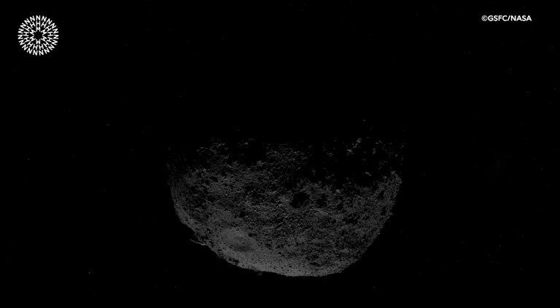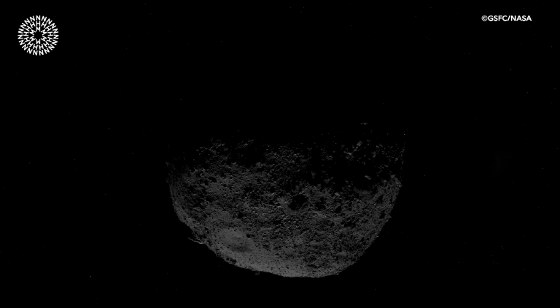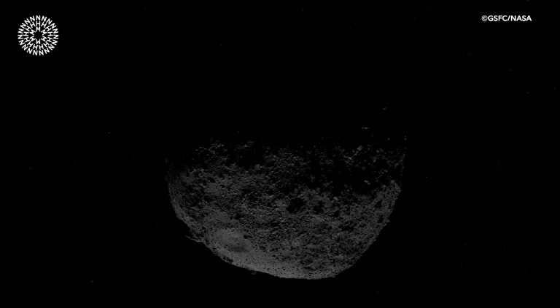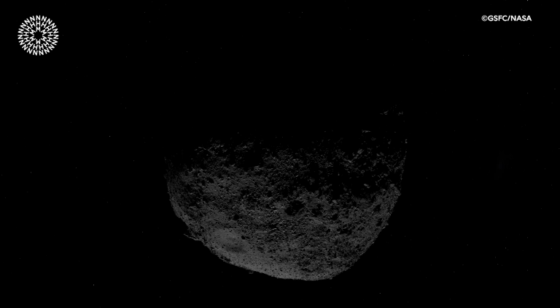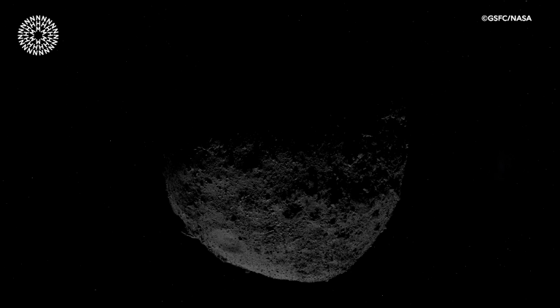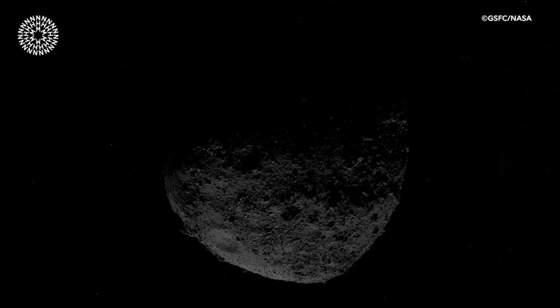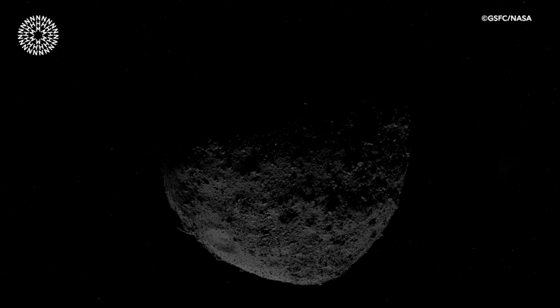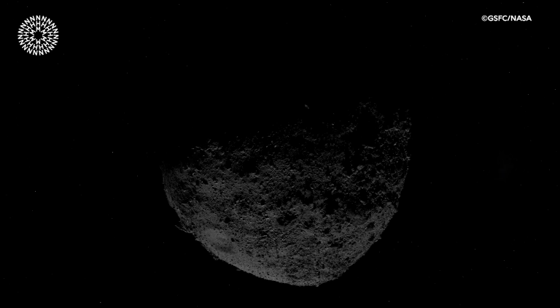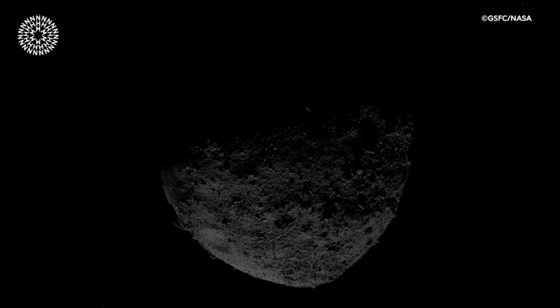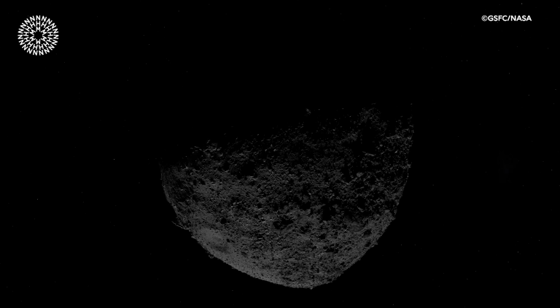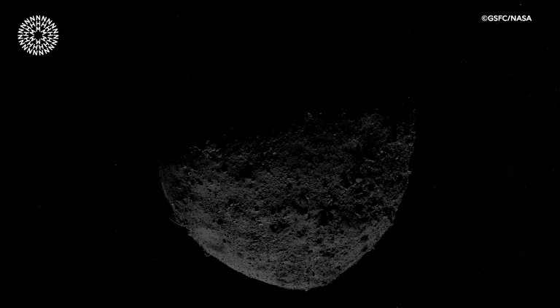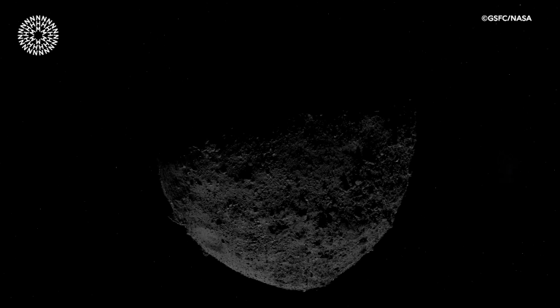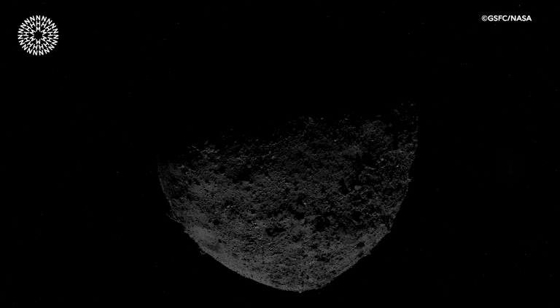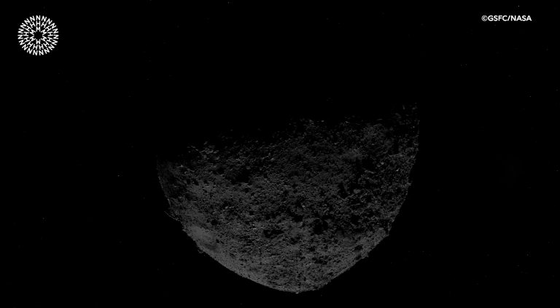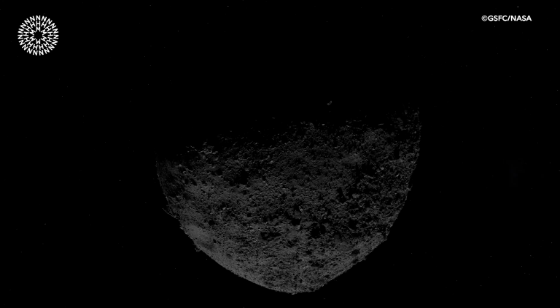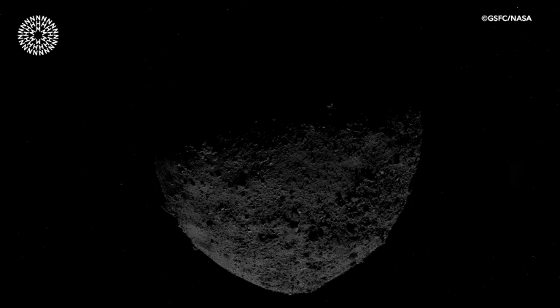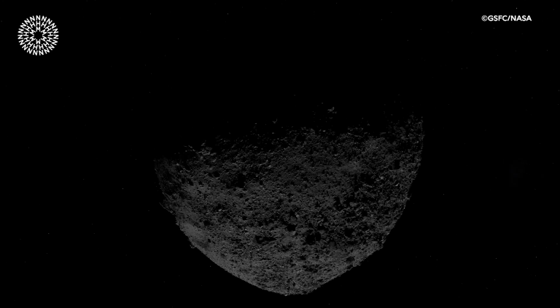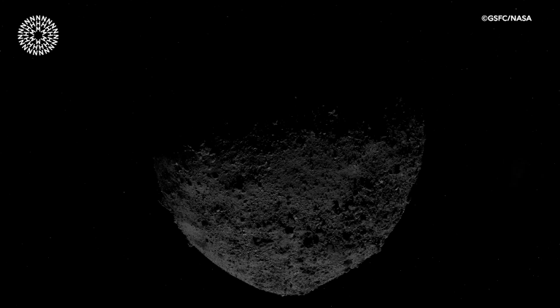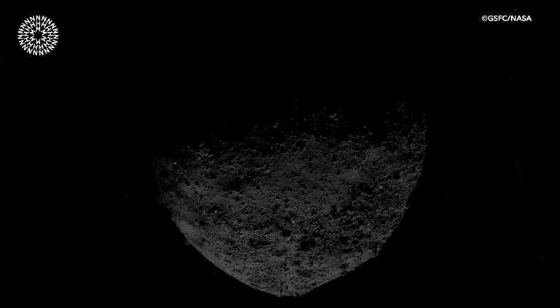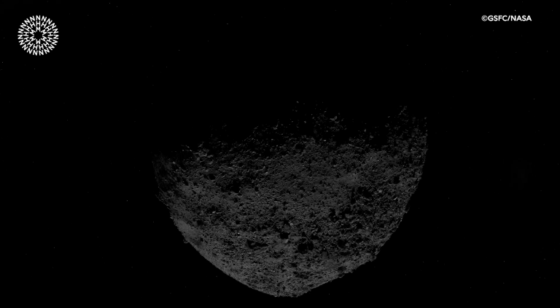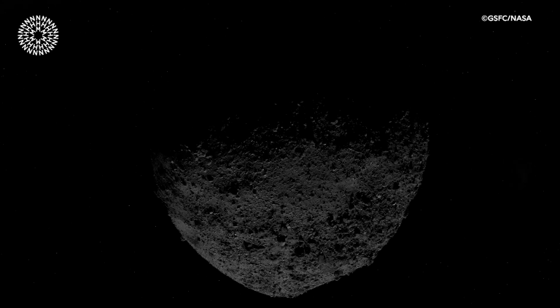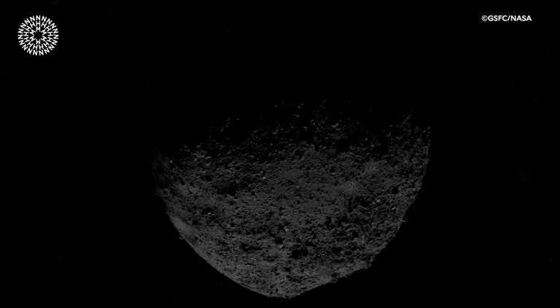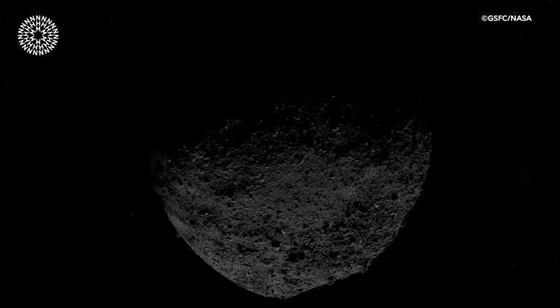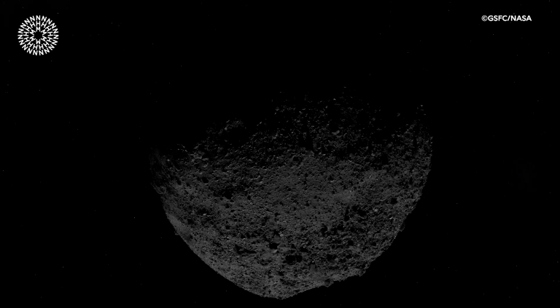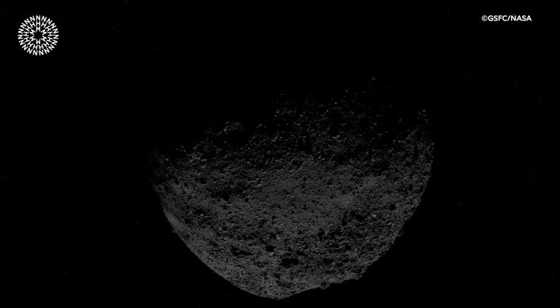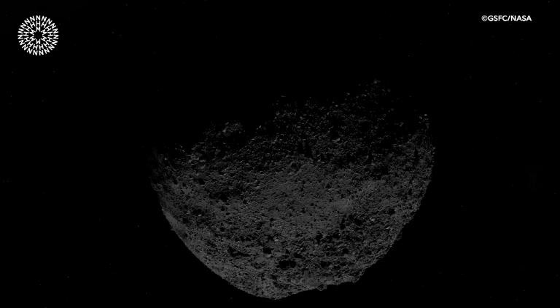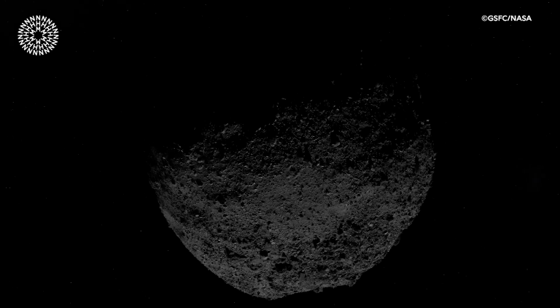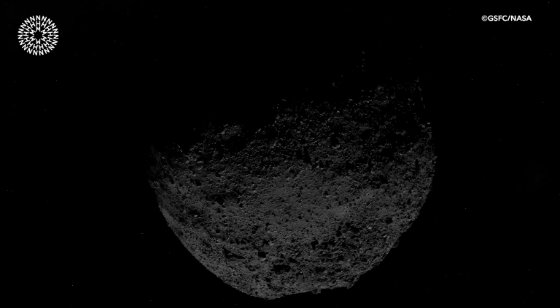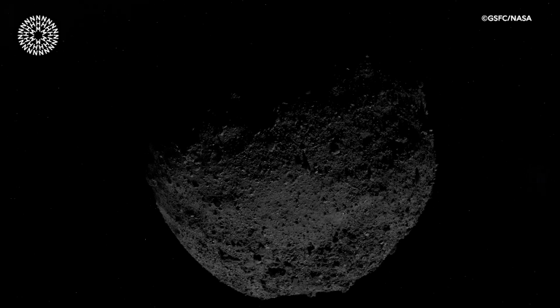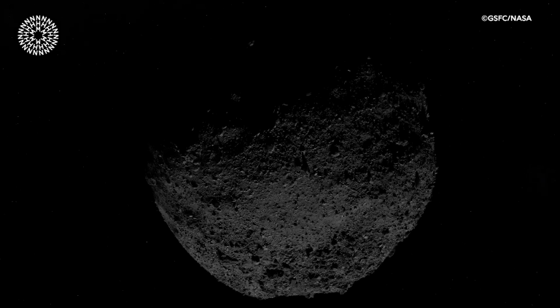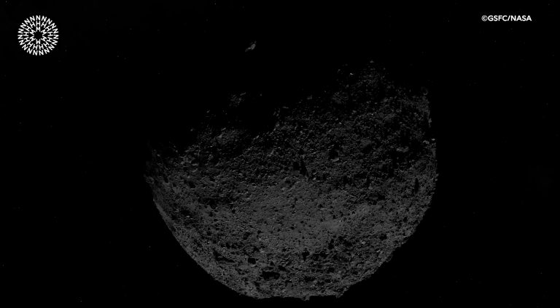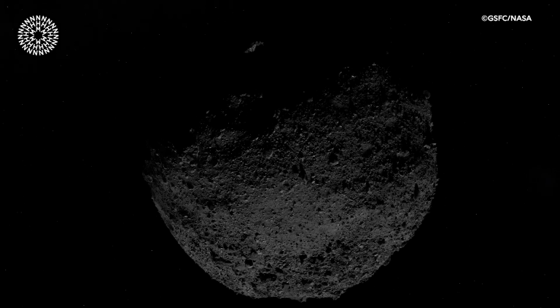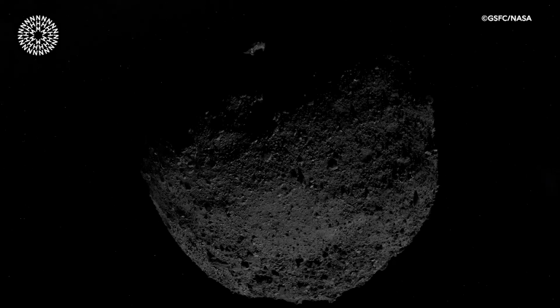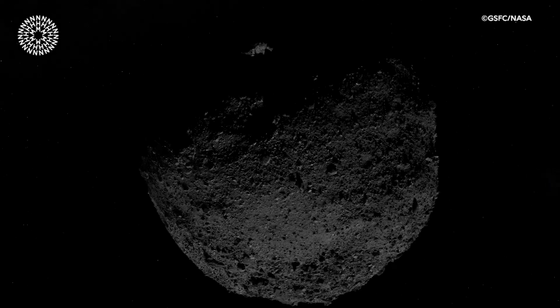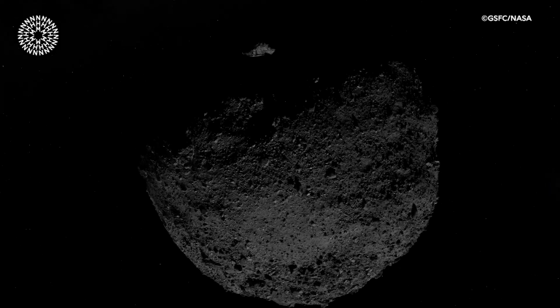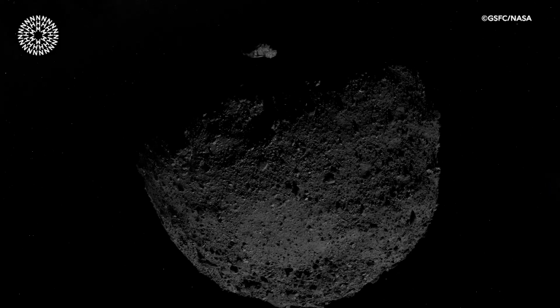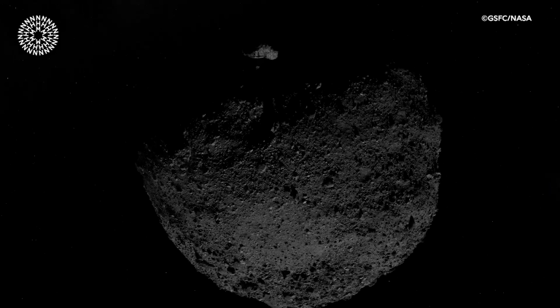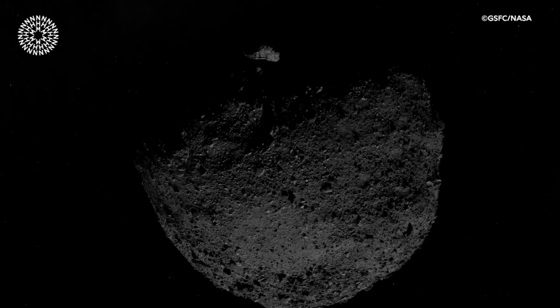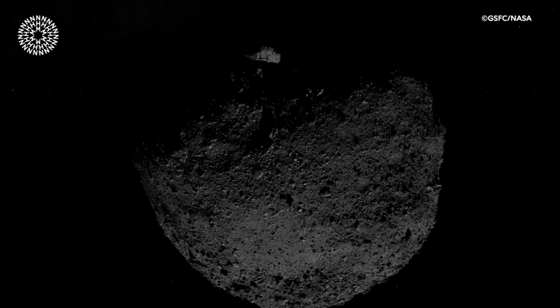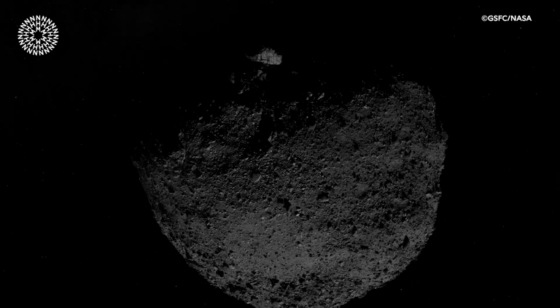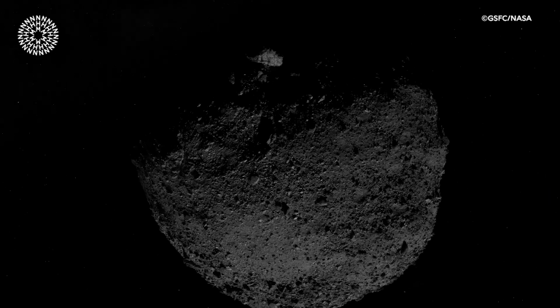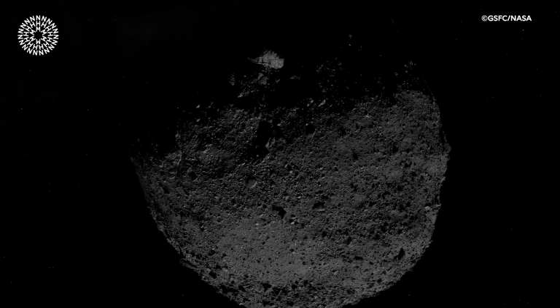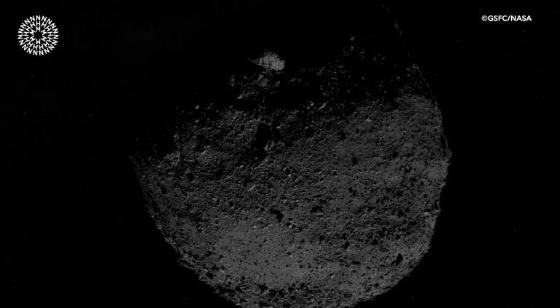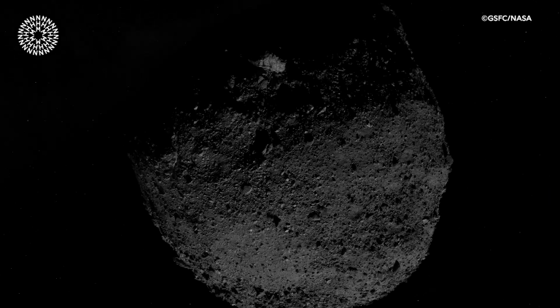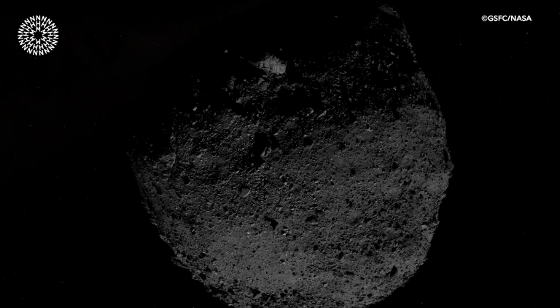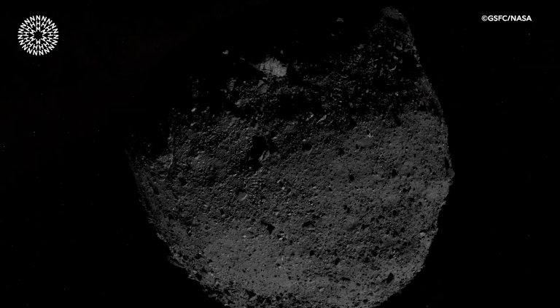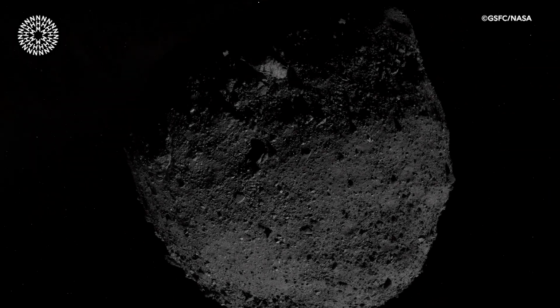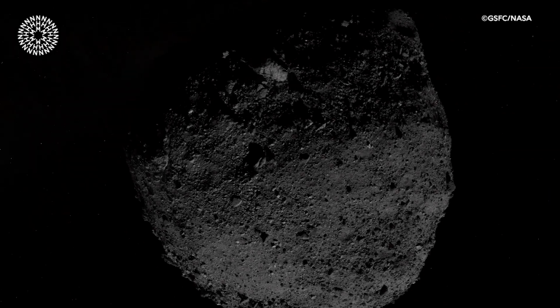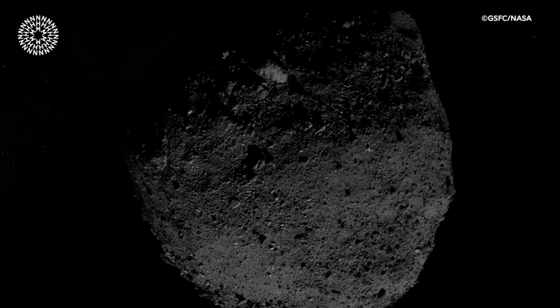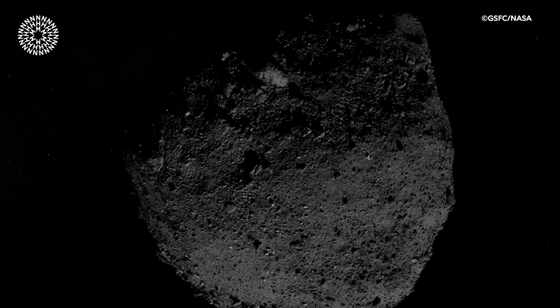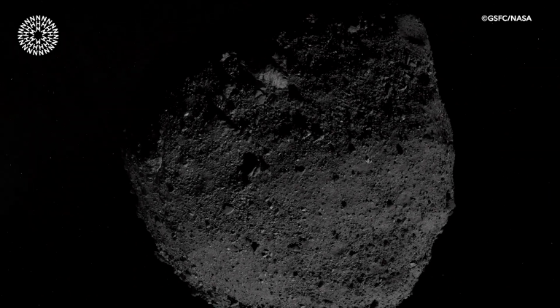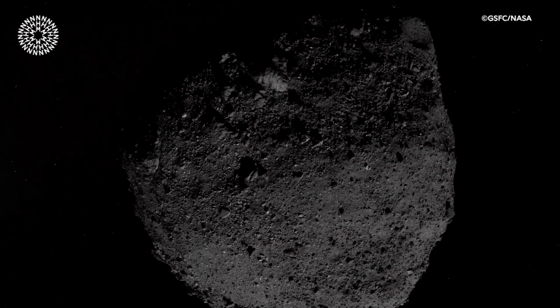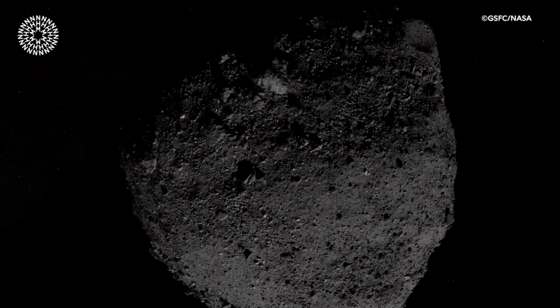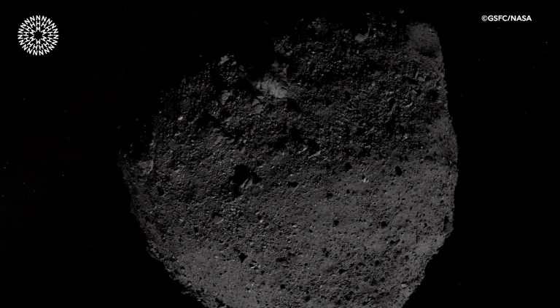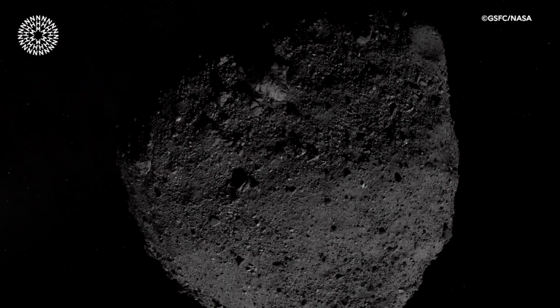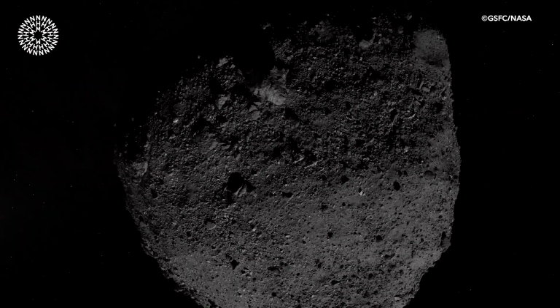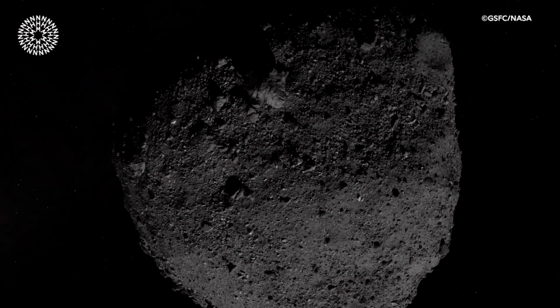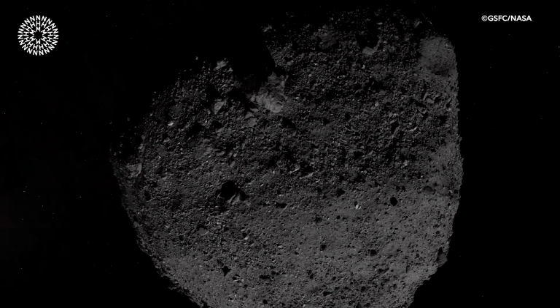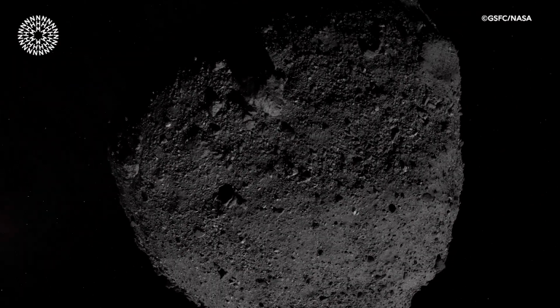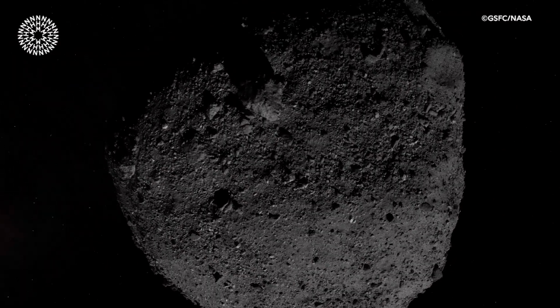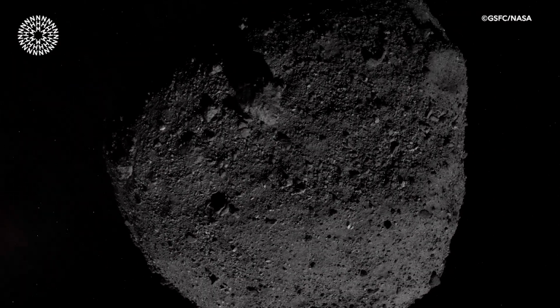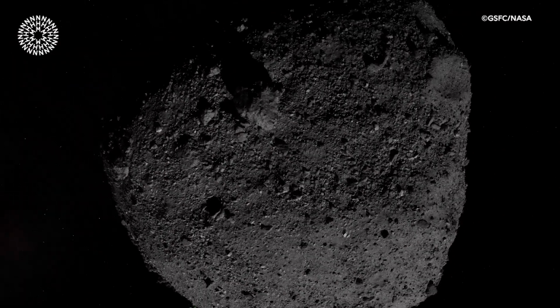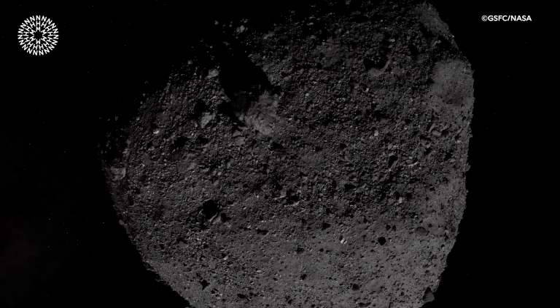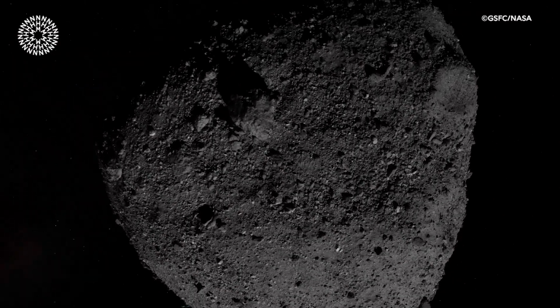Bennu is just over four and a half billion years old, so it really takes us all the way back to time zero in our solar system.